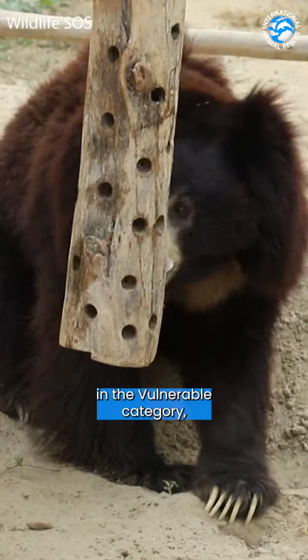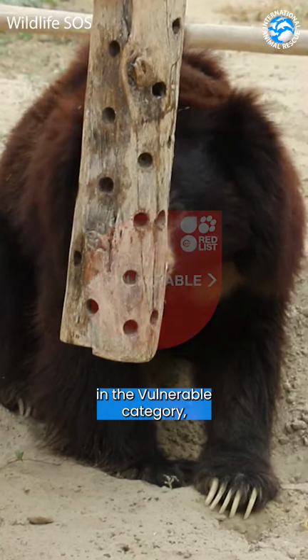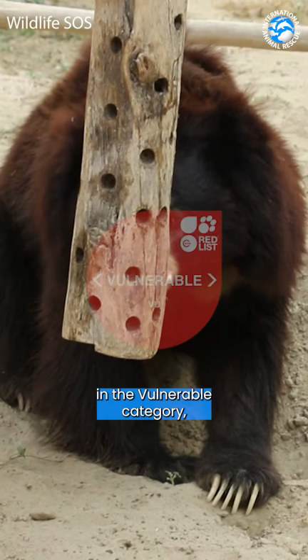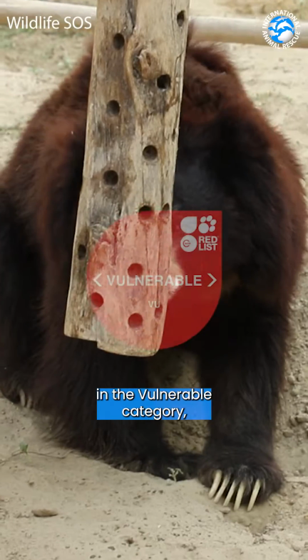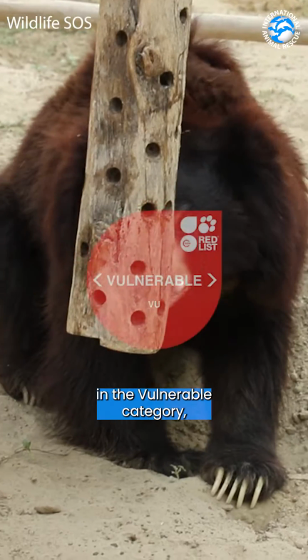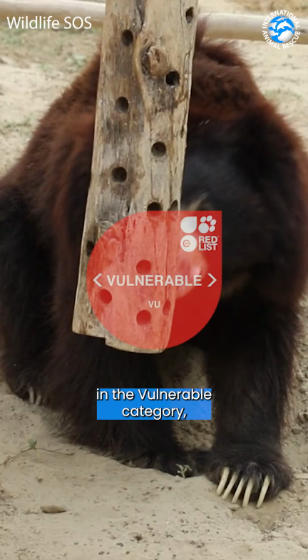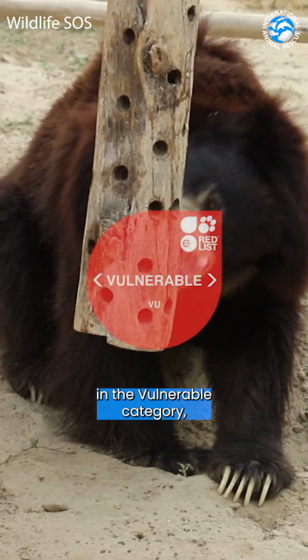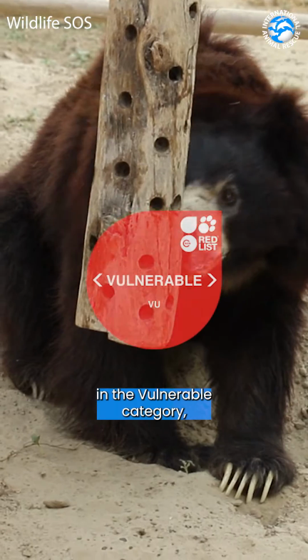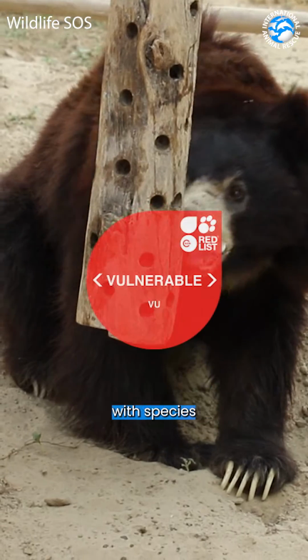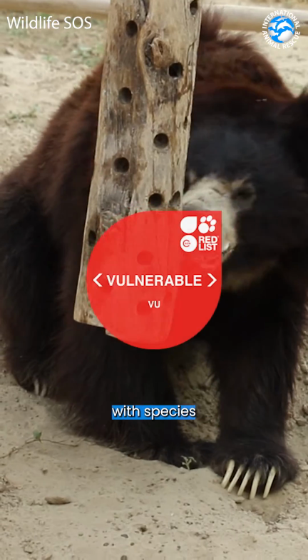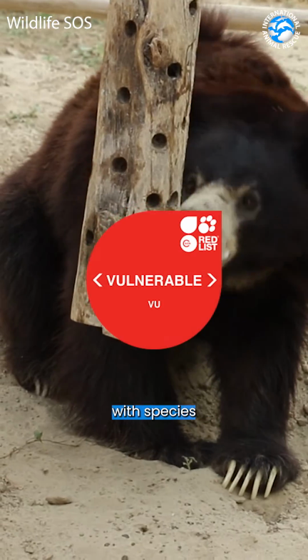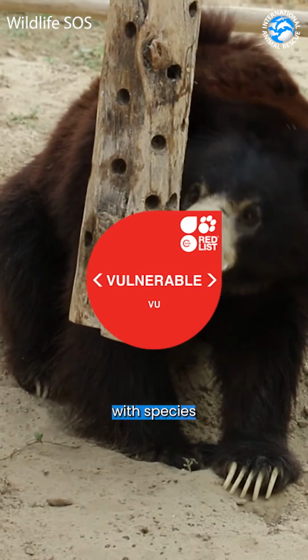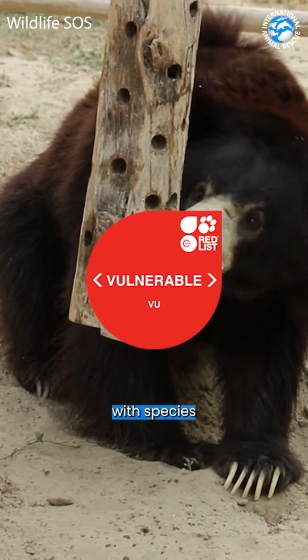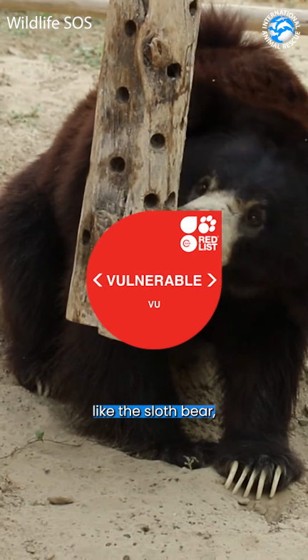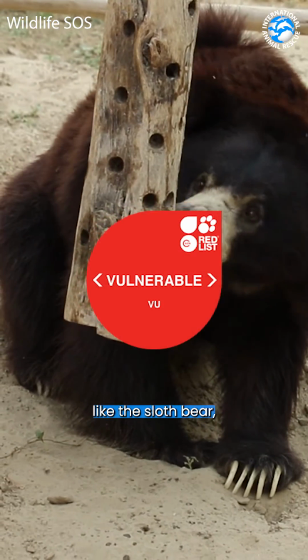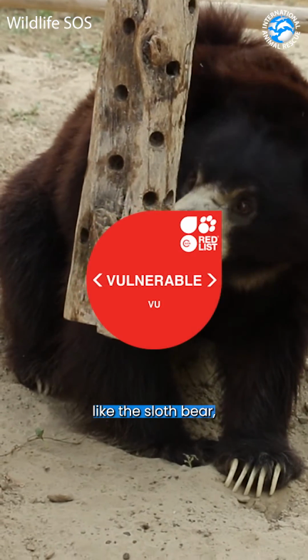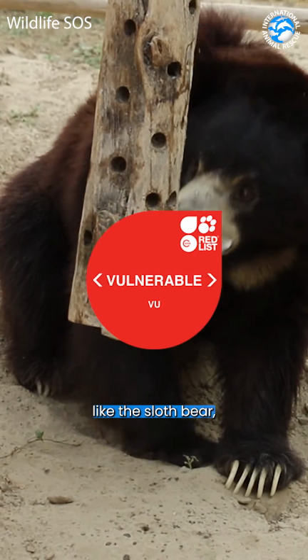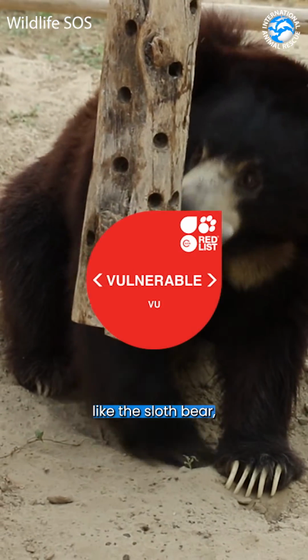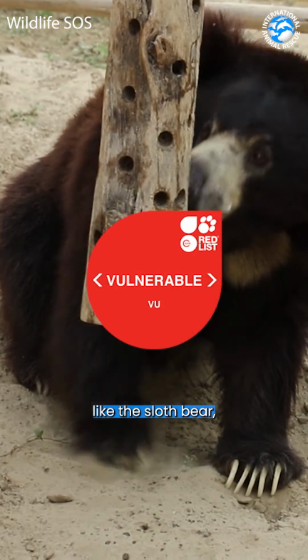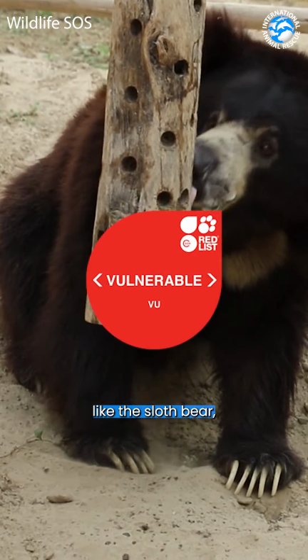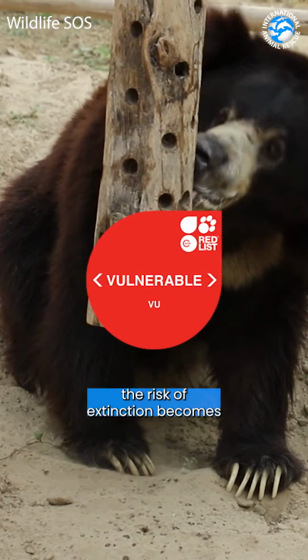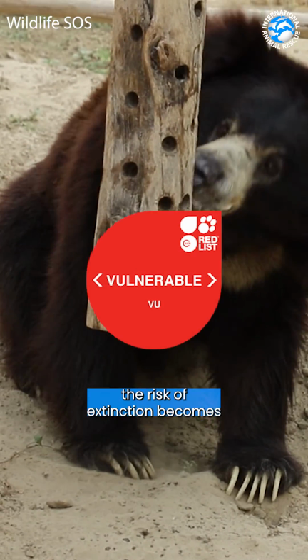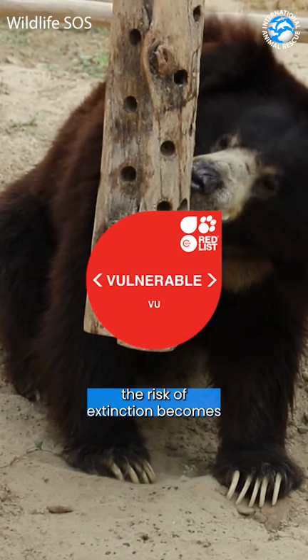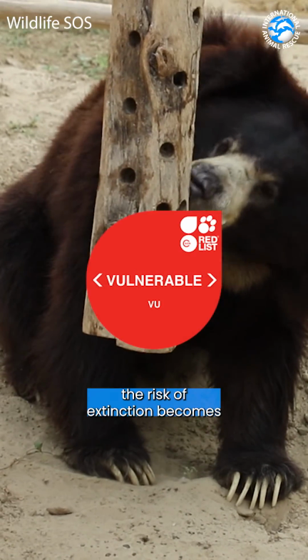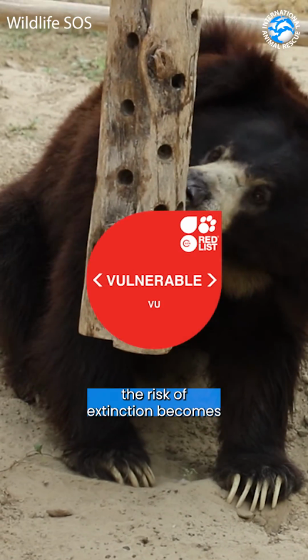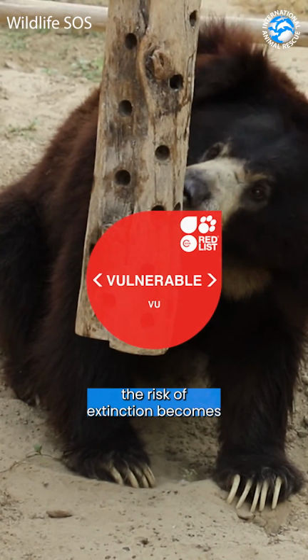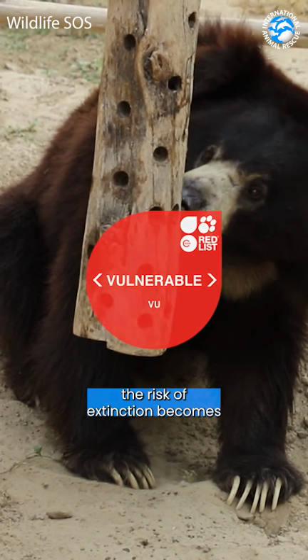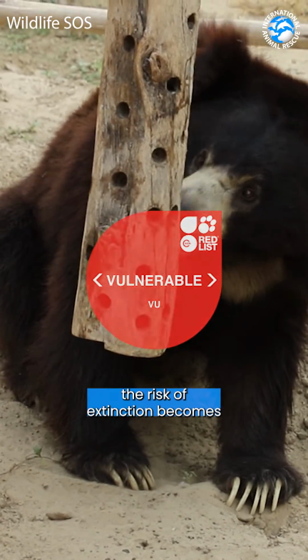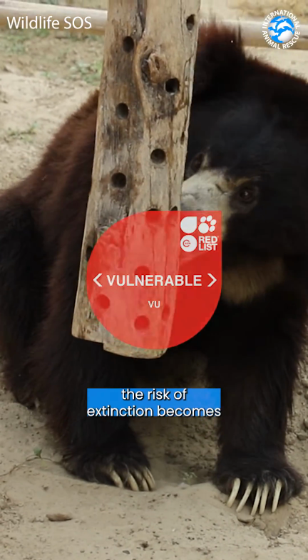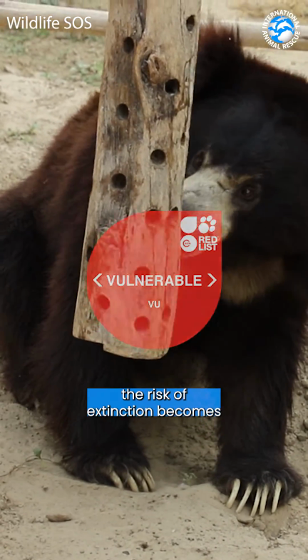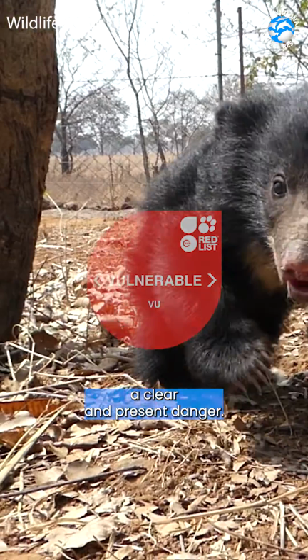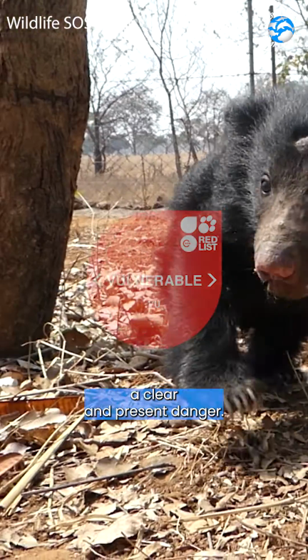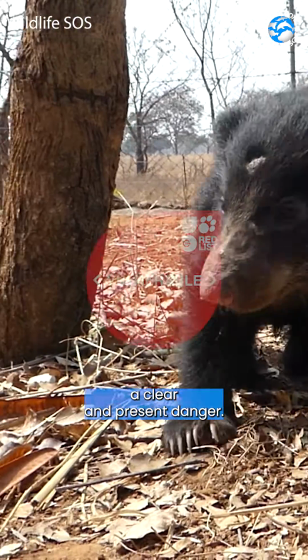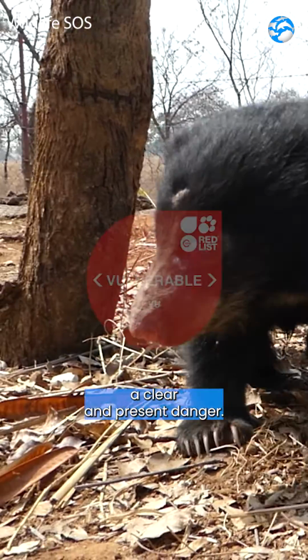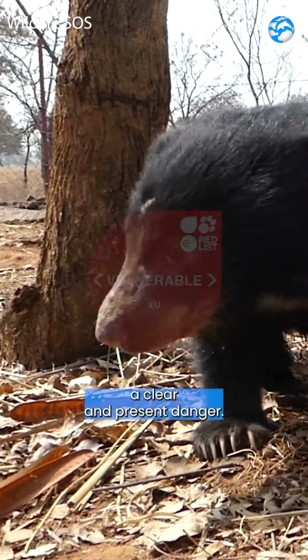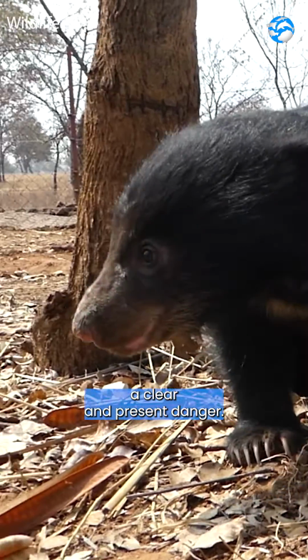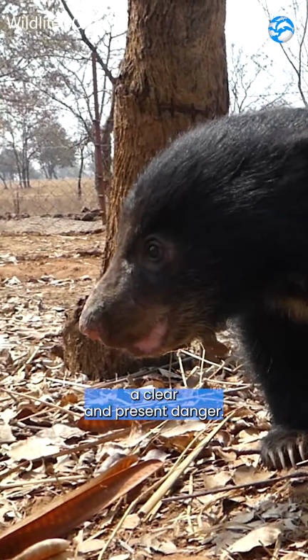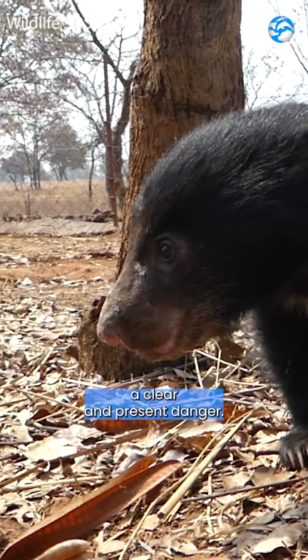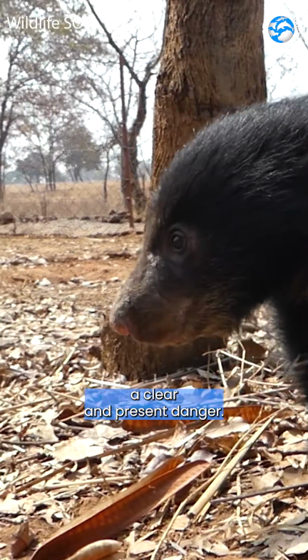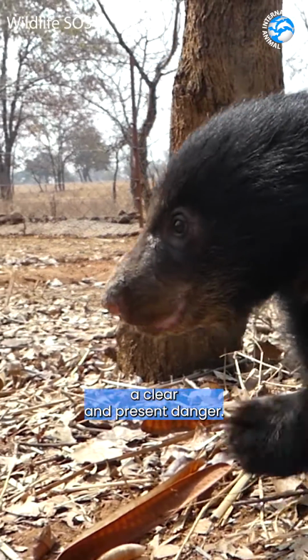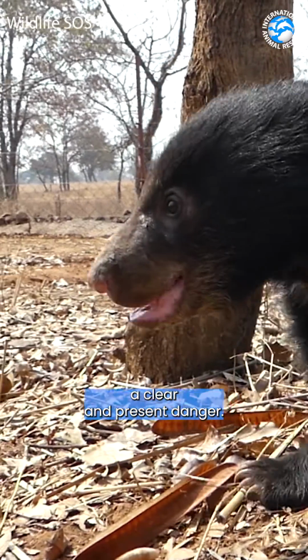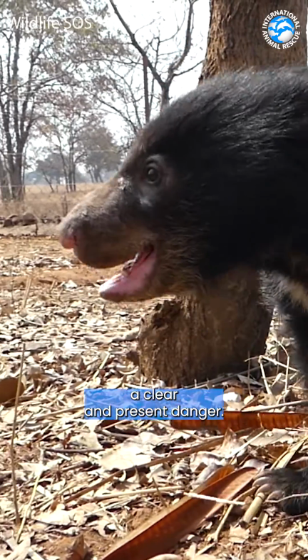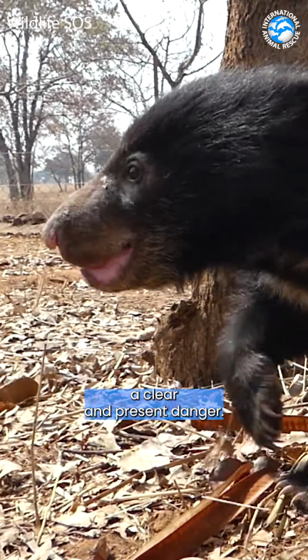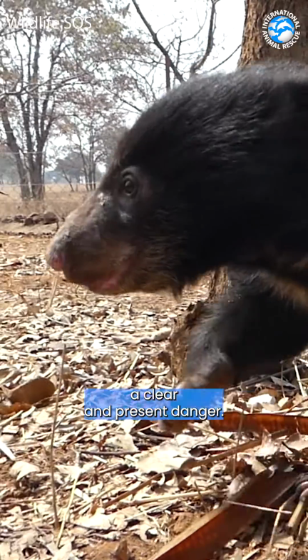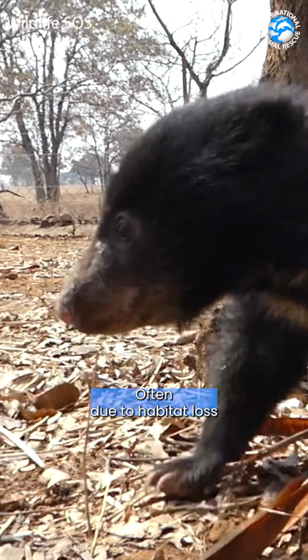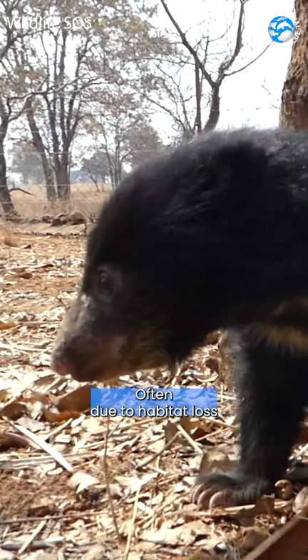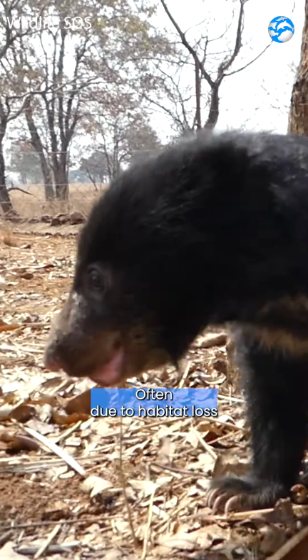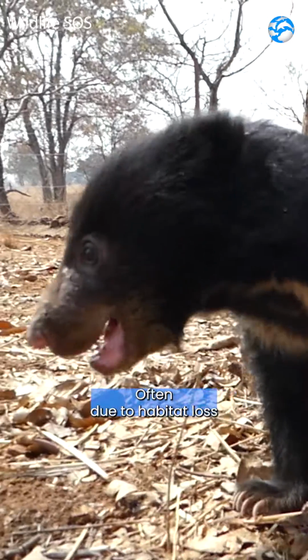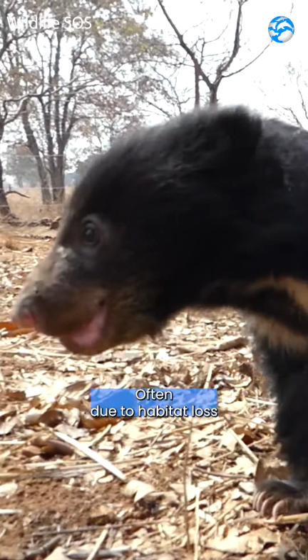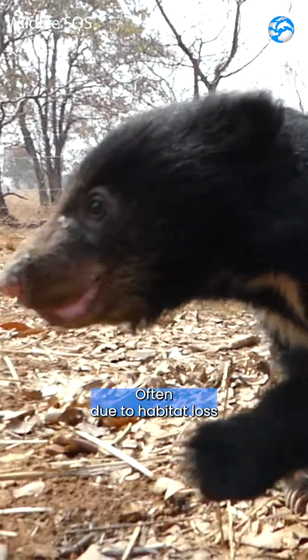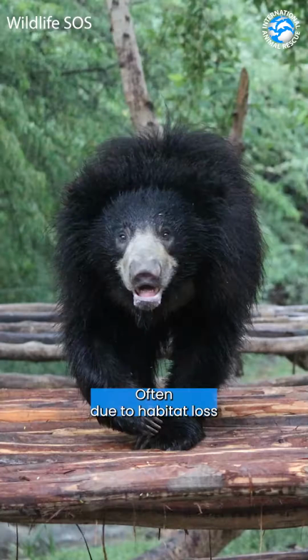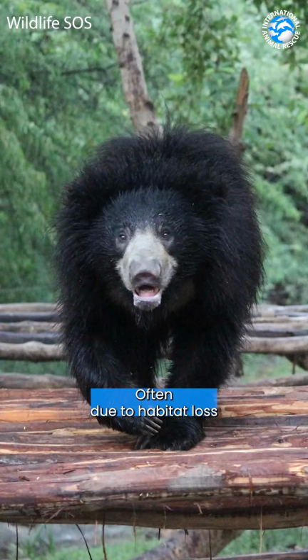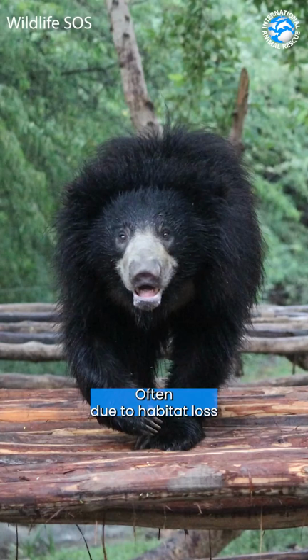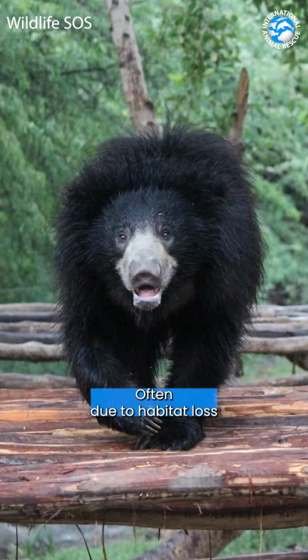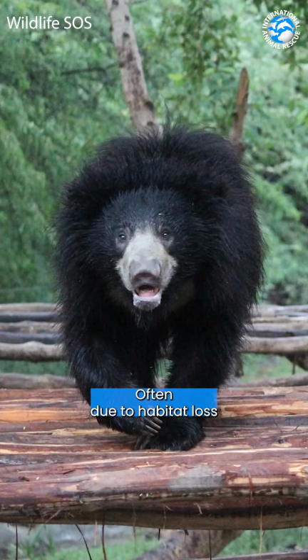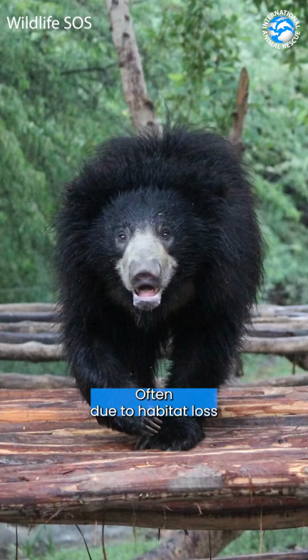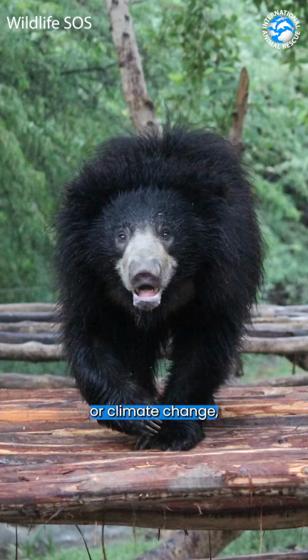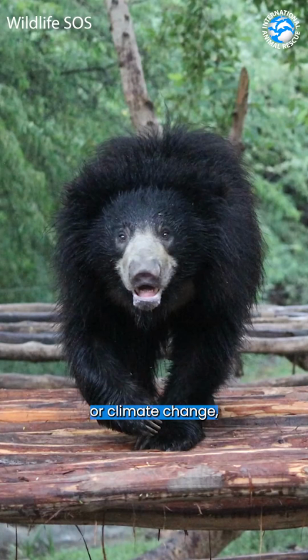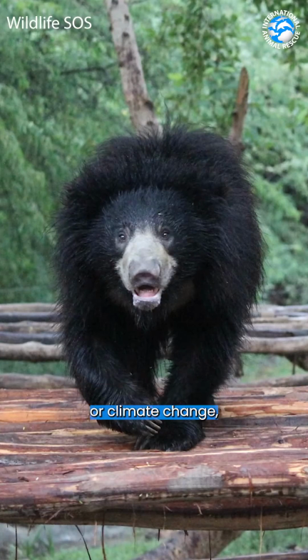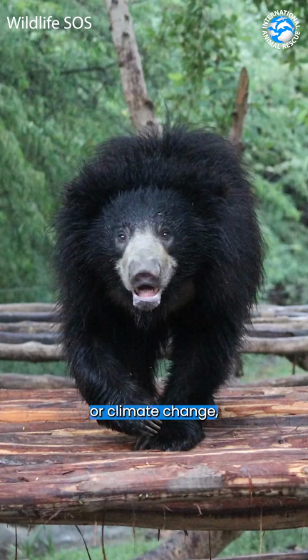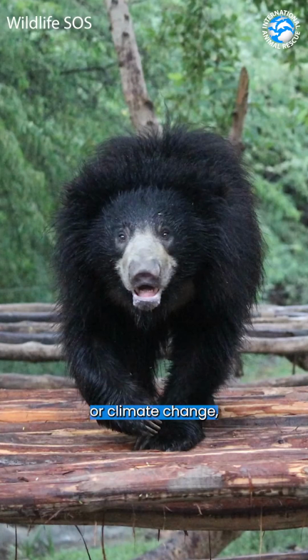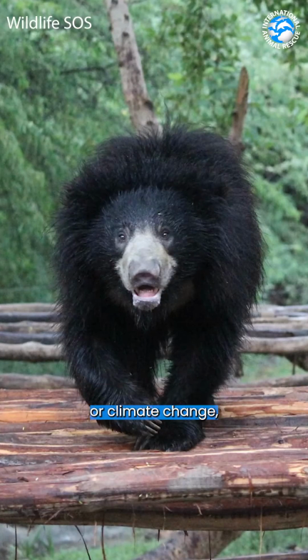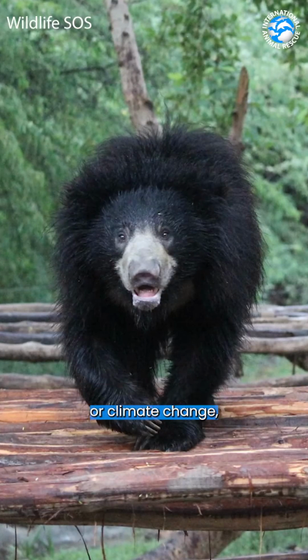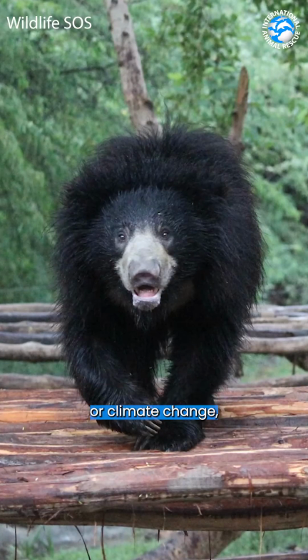In the vulnerable category, with species like the sloth bear, the risk of extinction becomes a clear and present danger, often due to habitat loss or climate change.